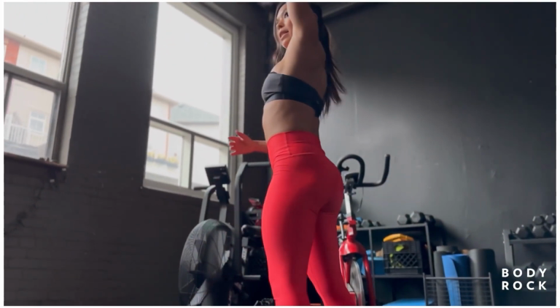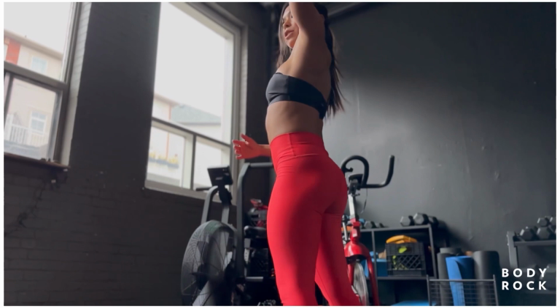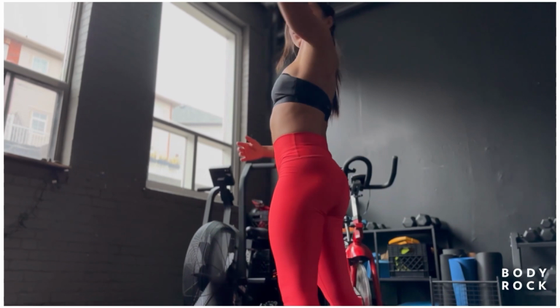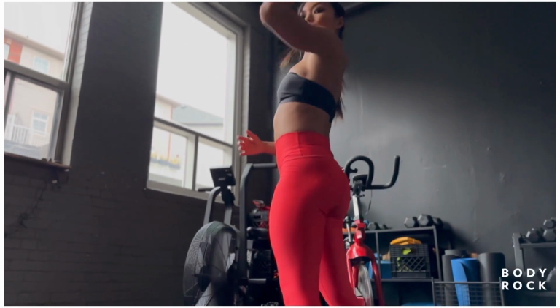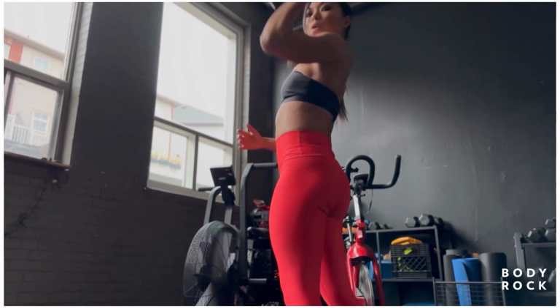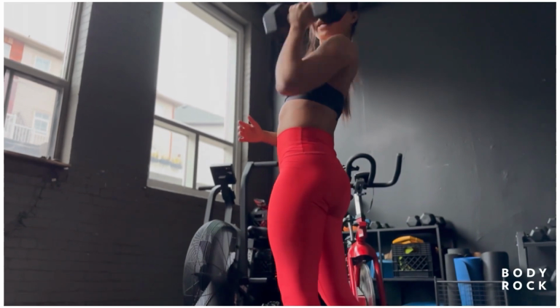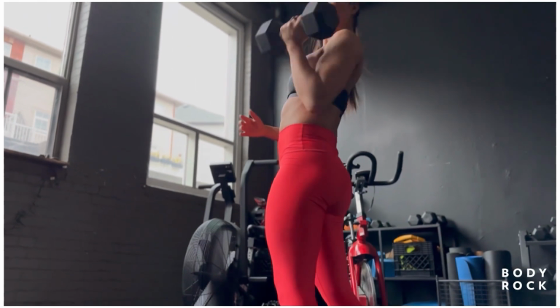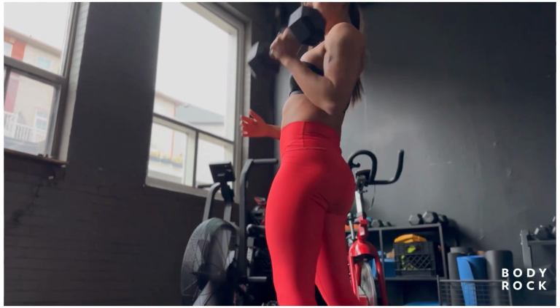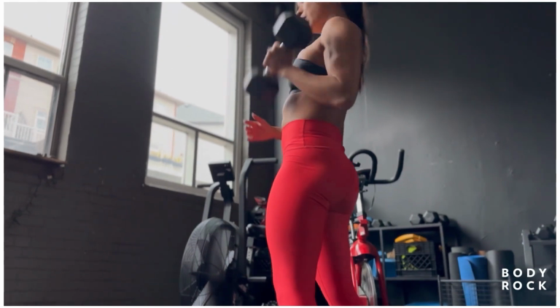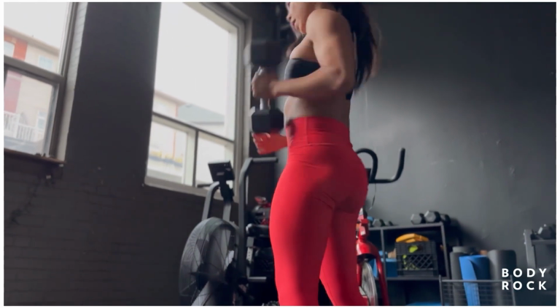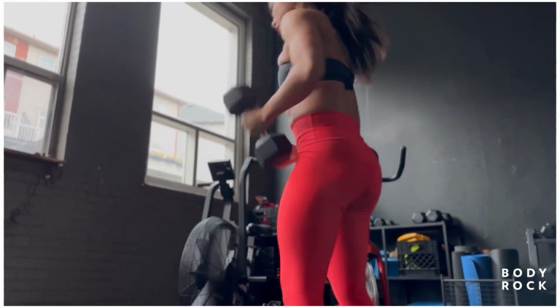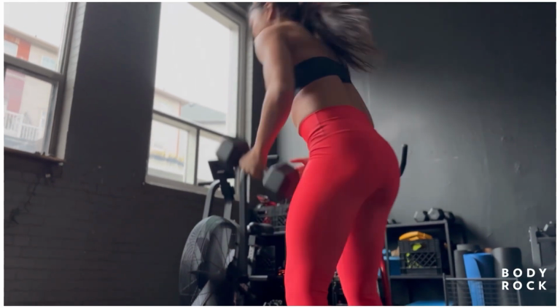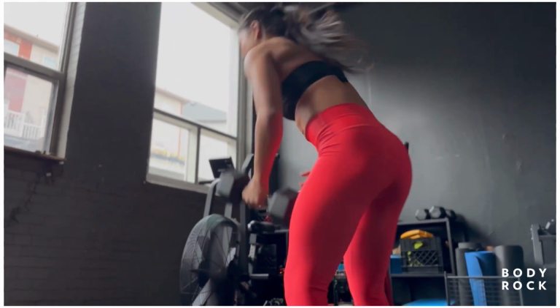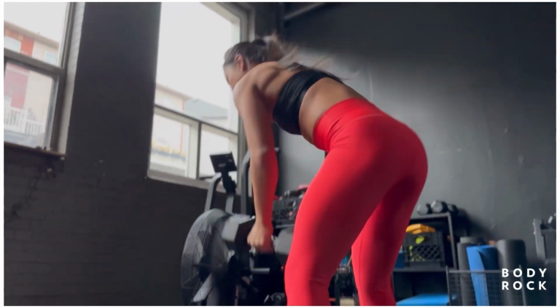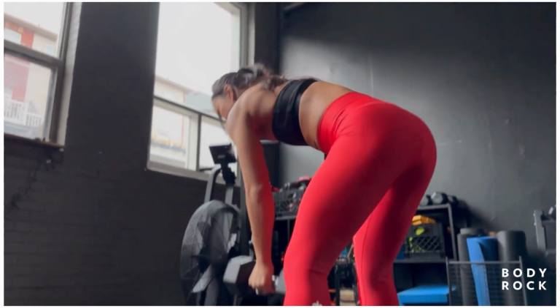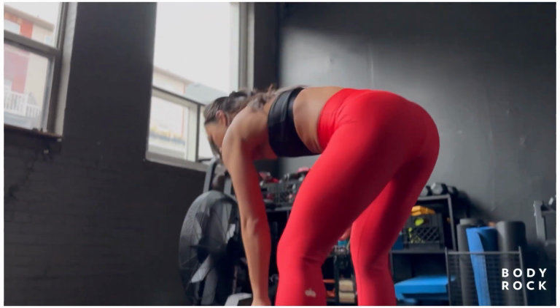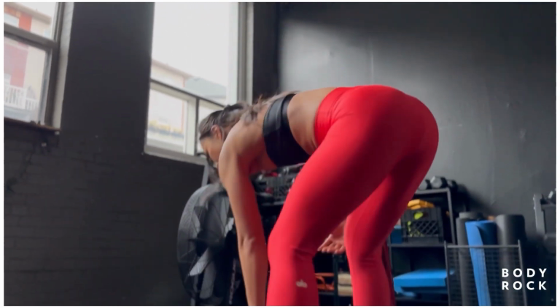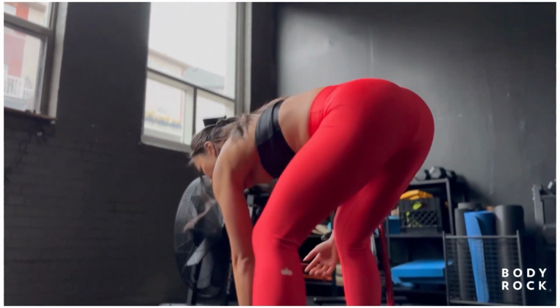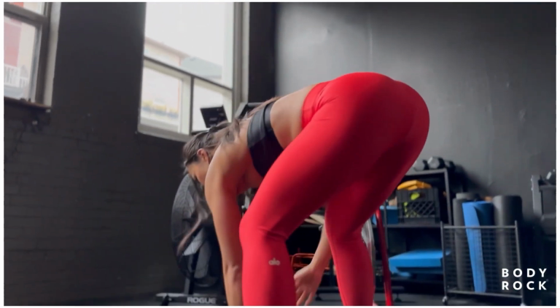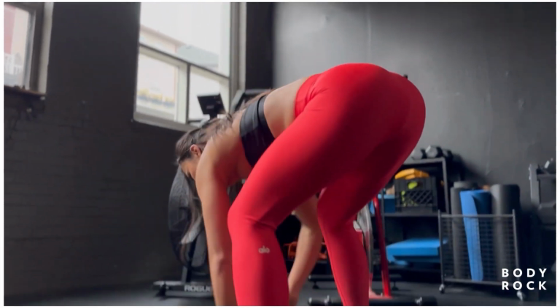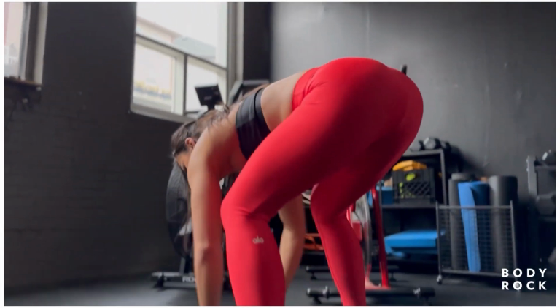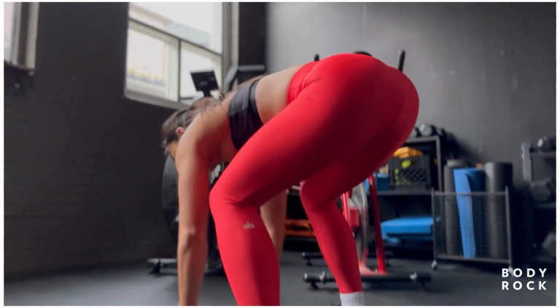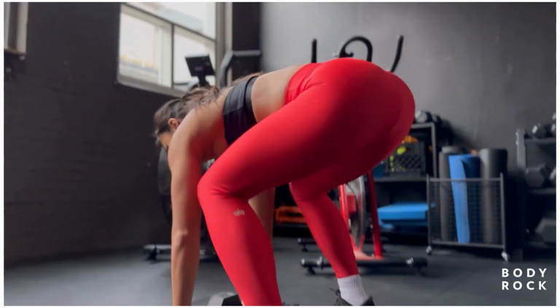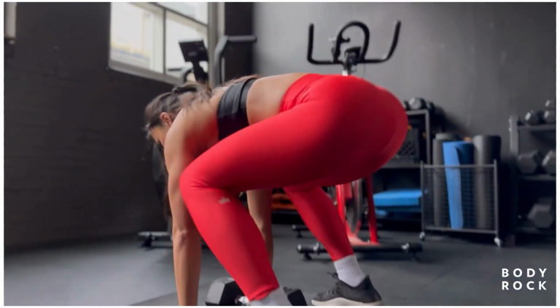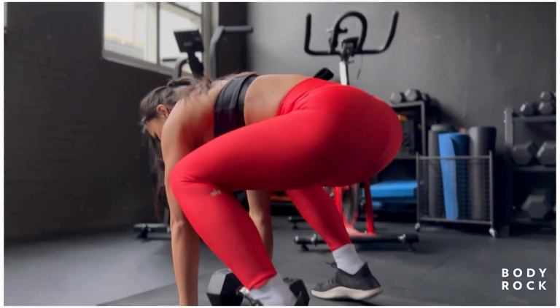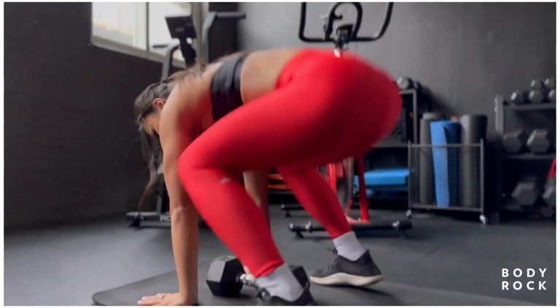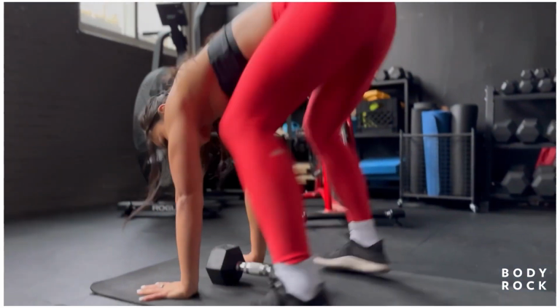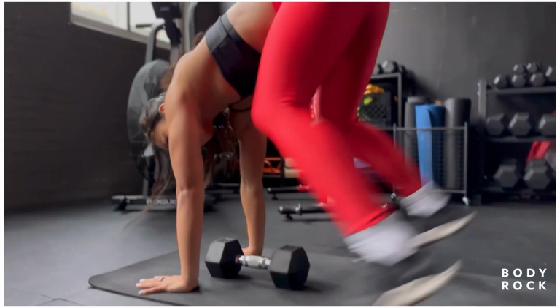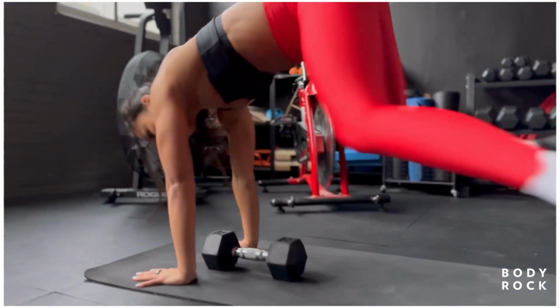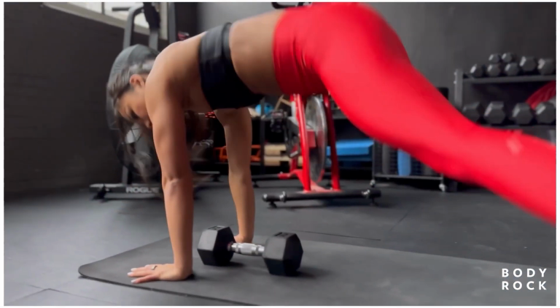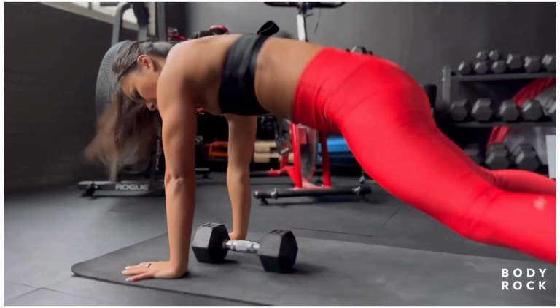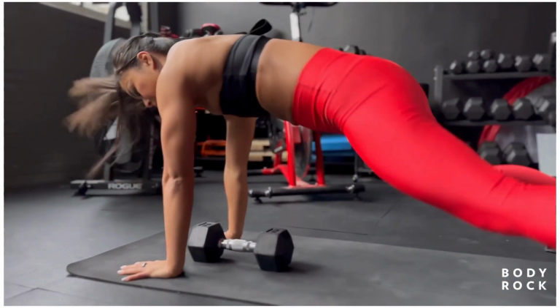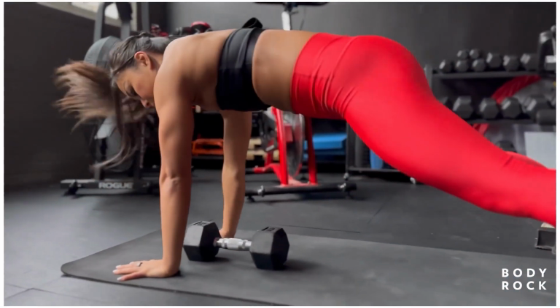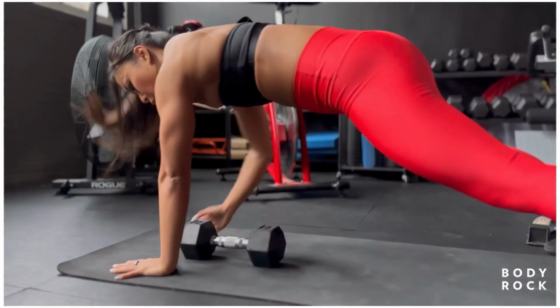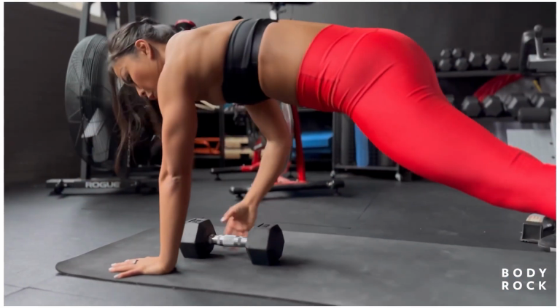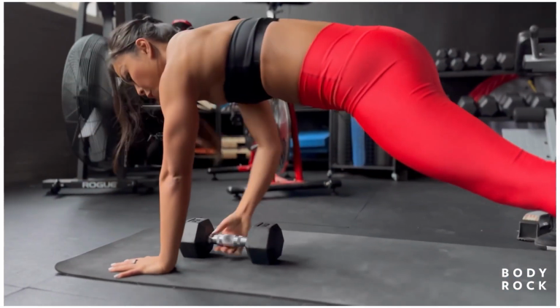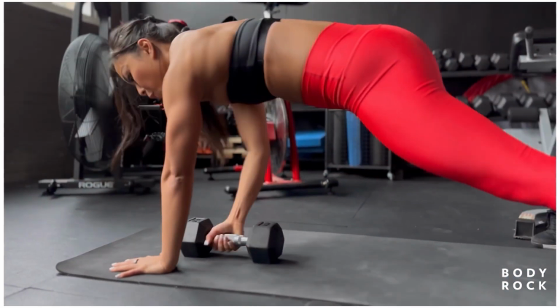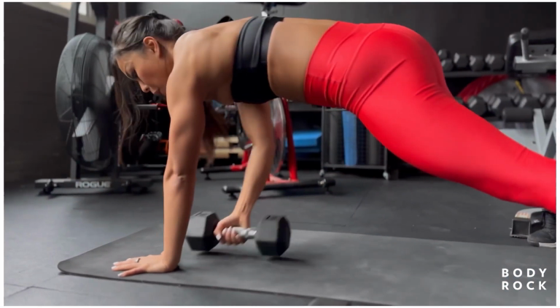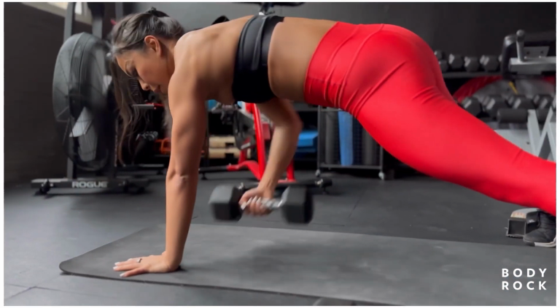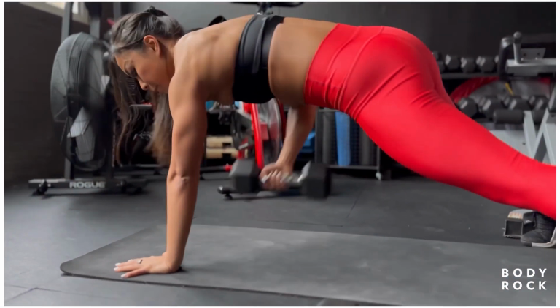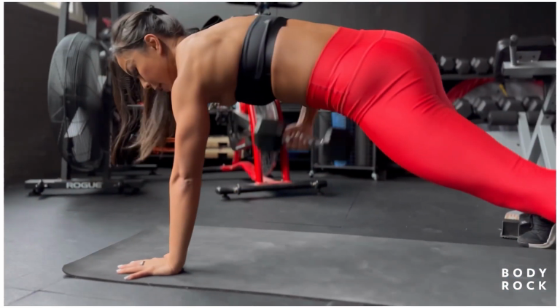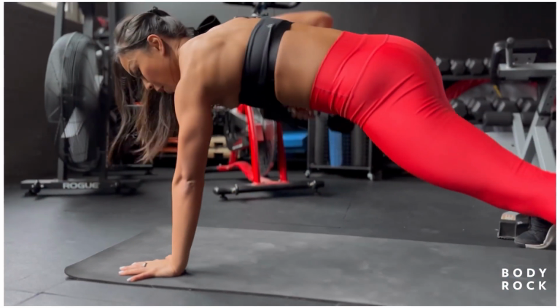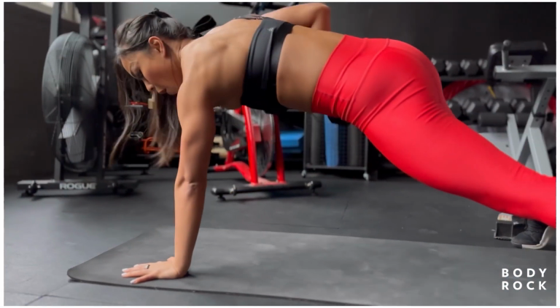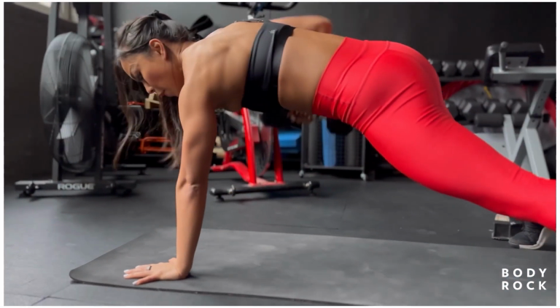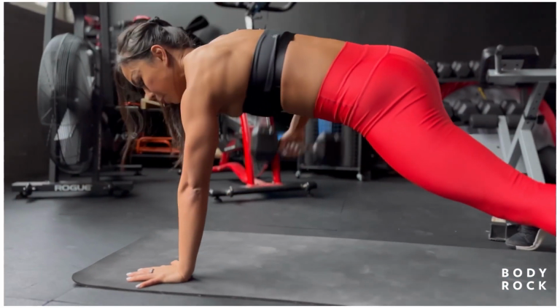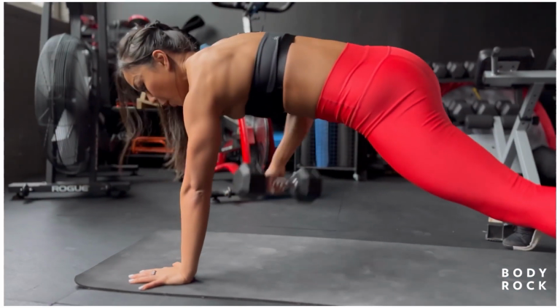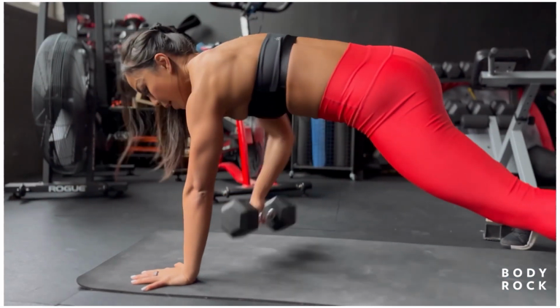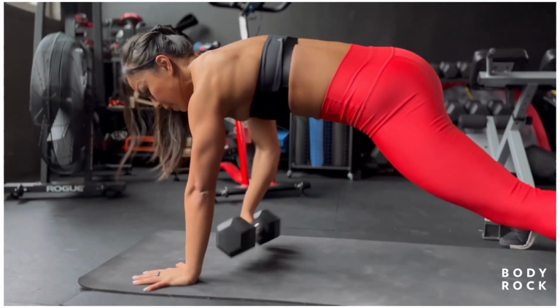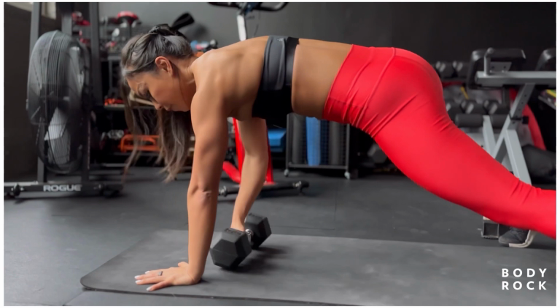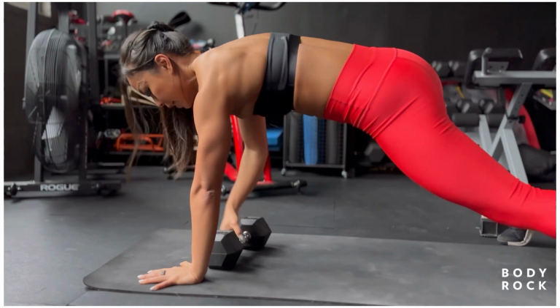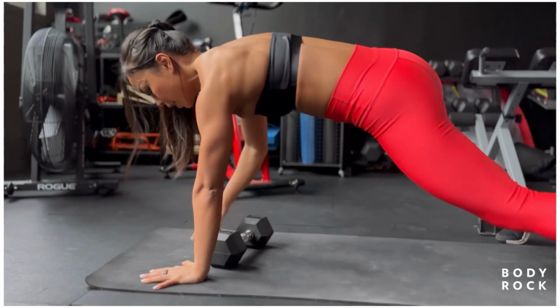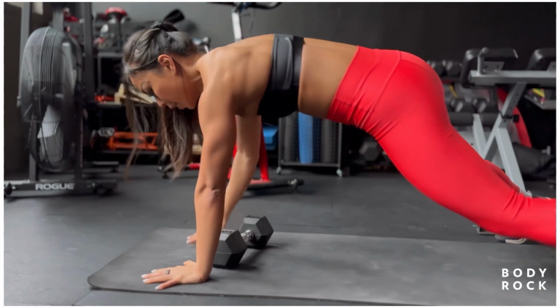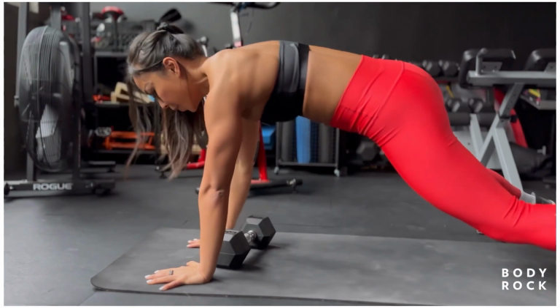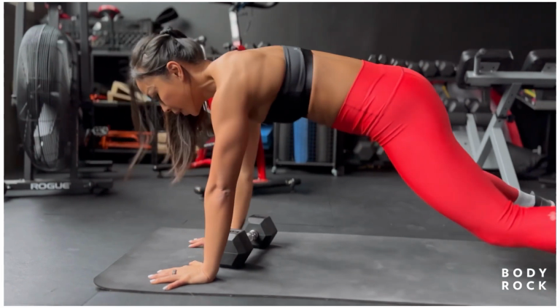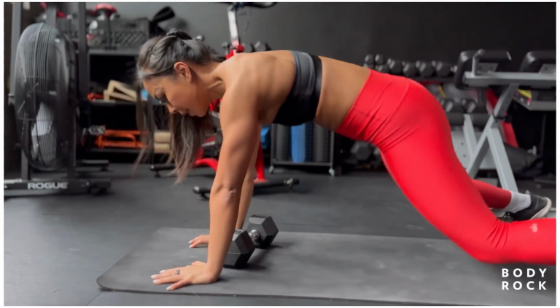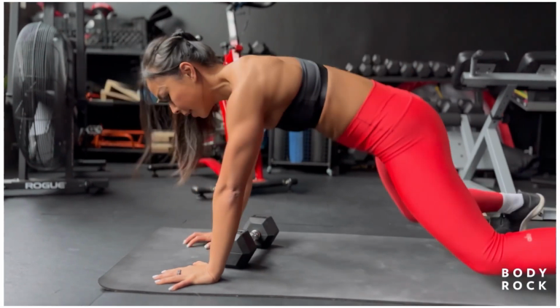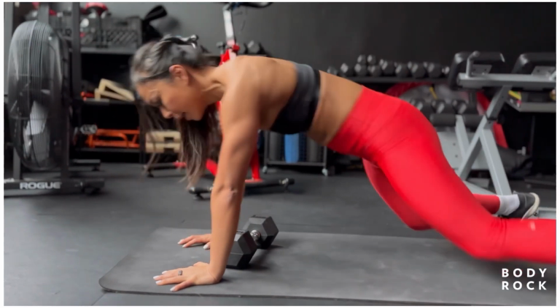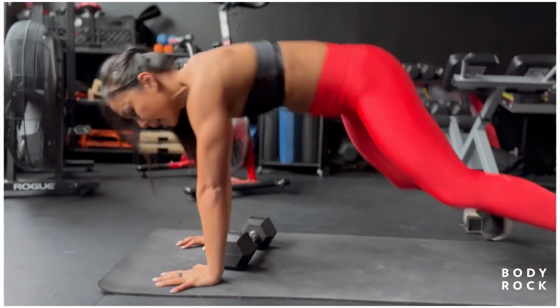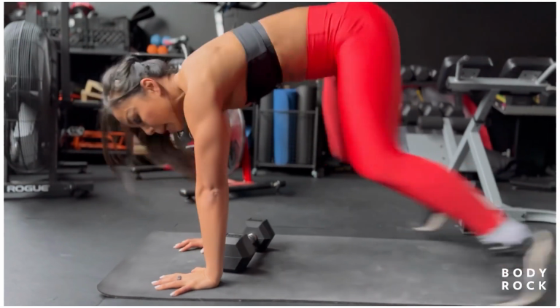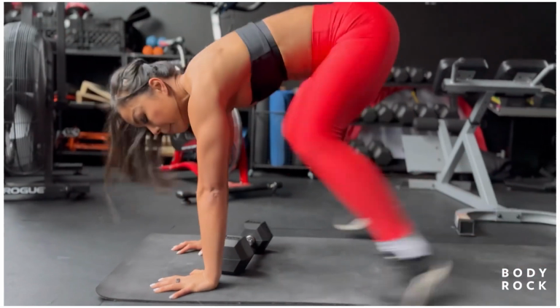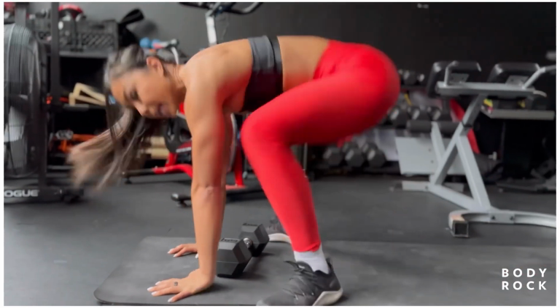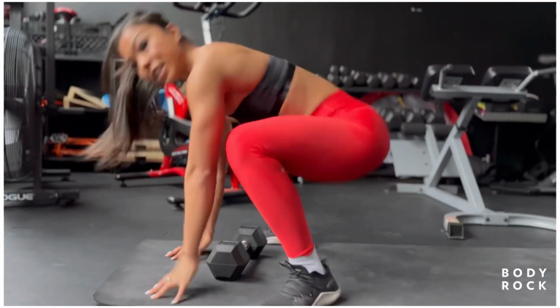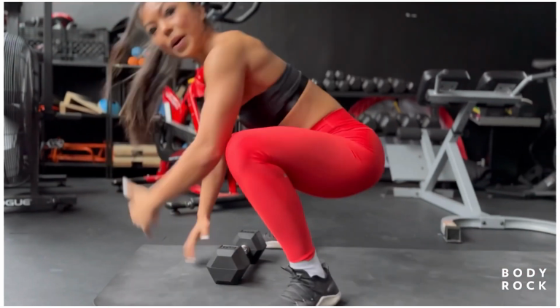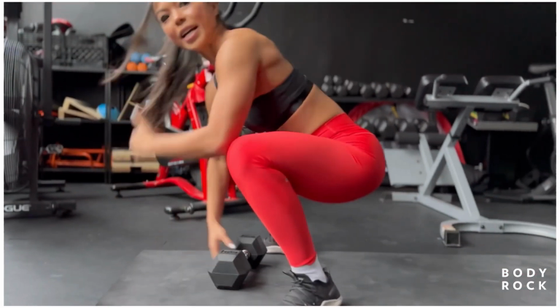Okay, this is your workout, go at your pace, and if at any point you're feeling overwhelmed, you can always pause the video and come back to it.